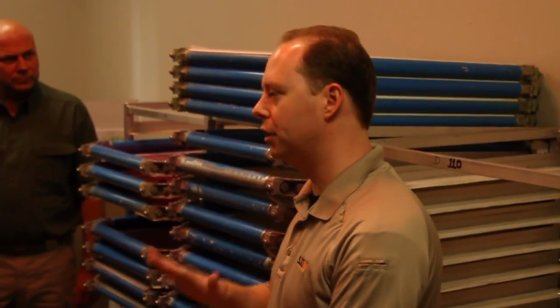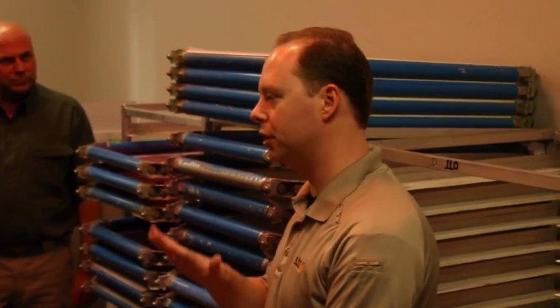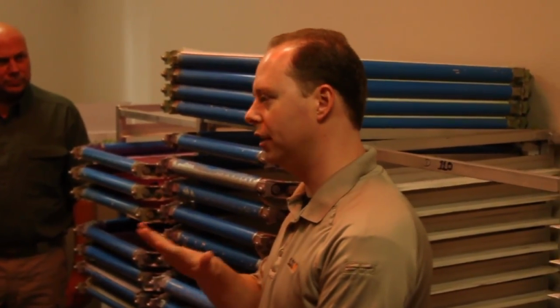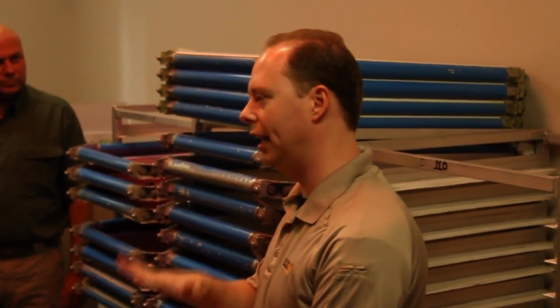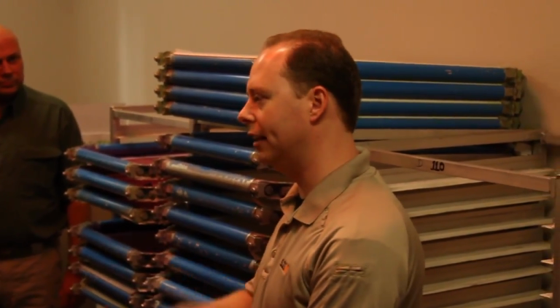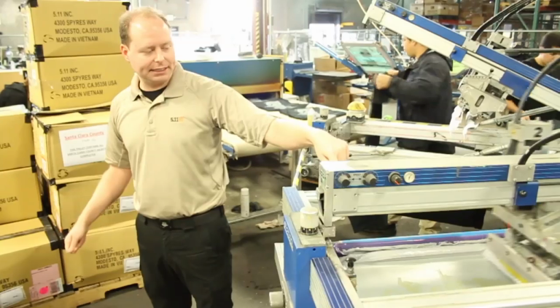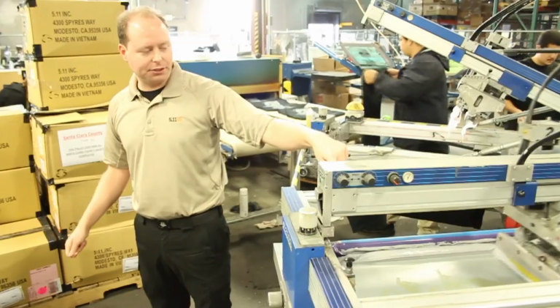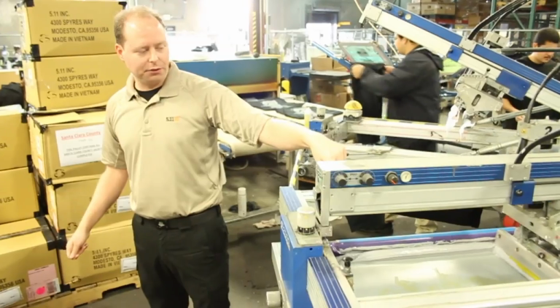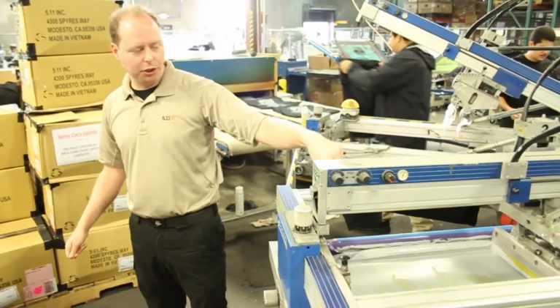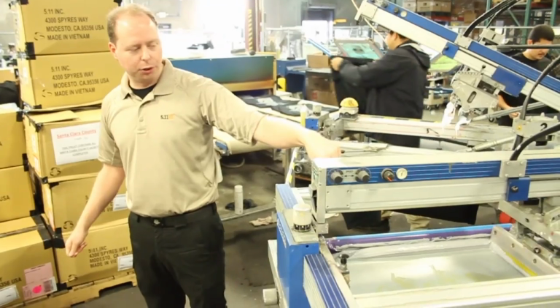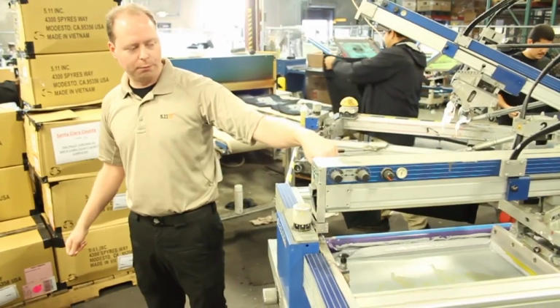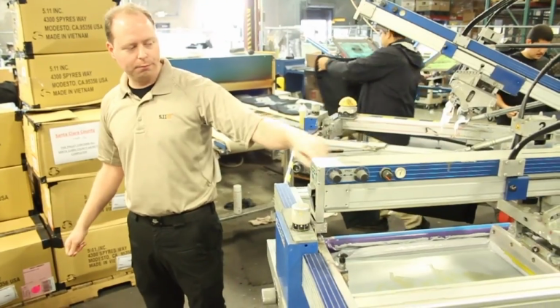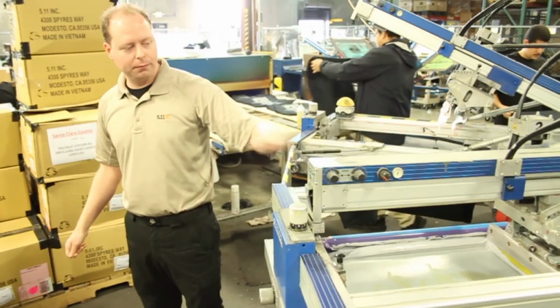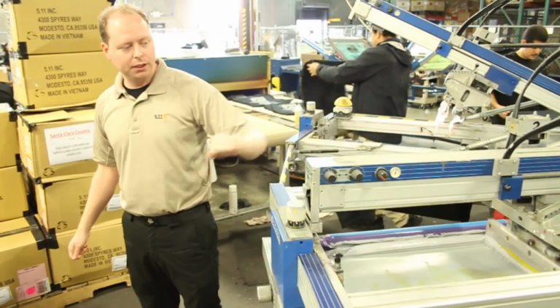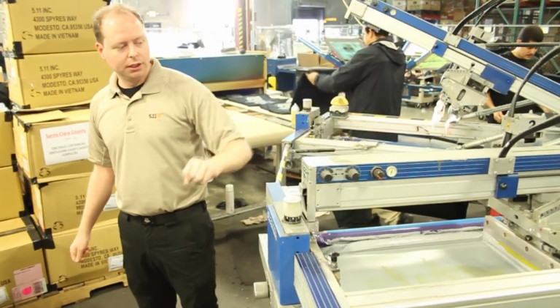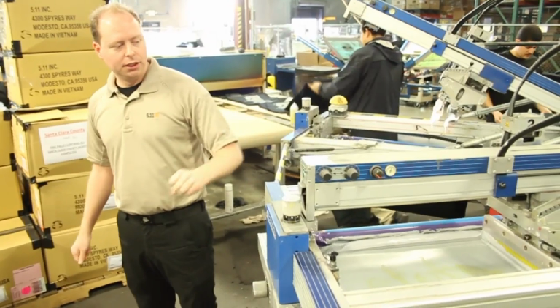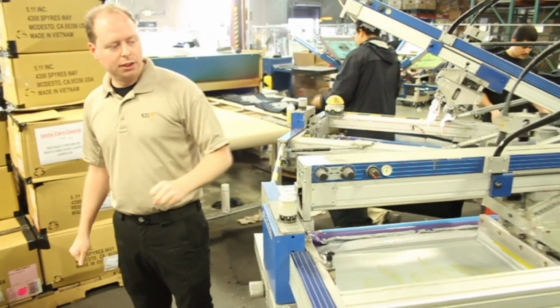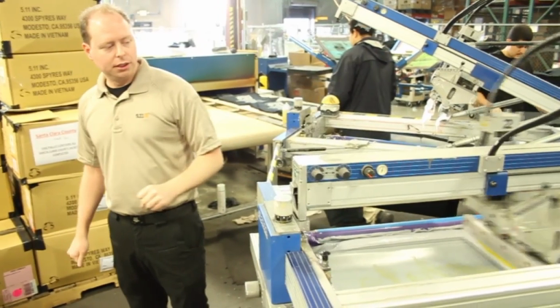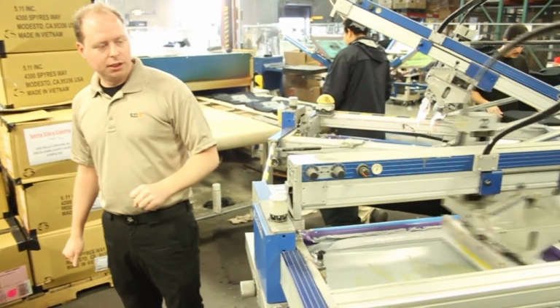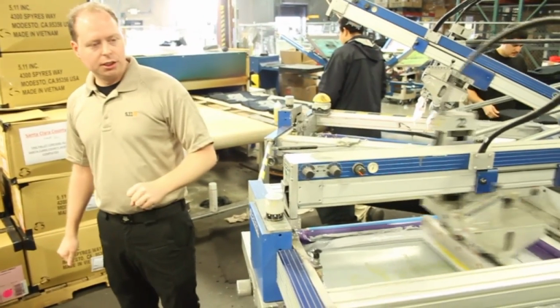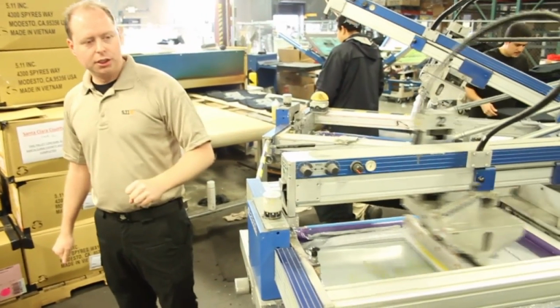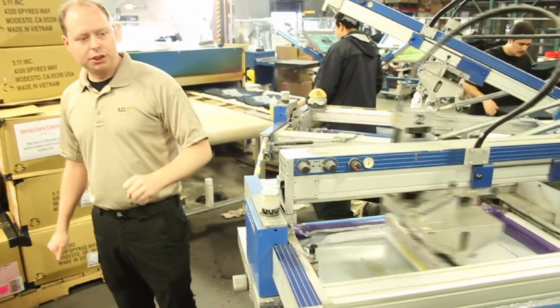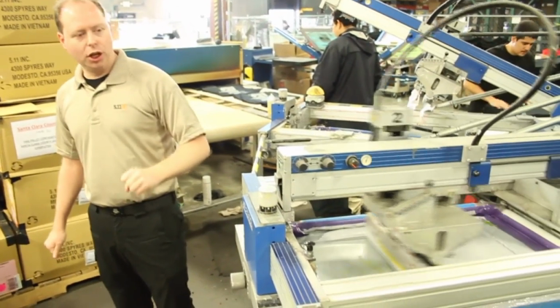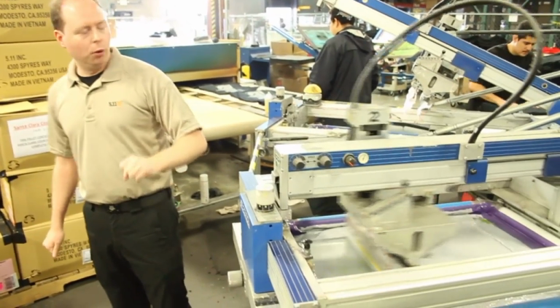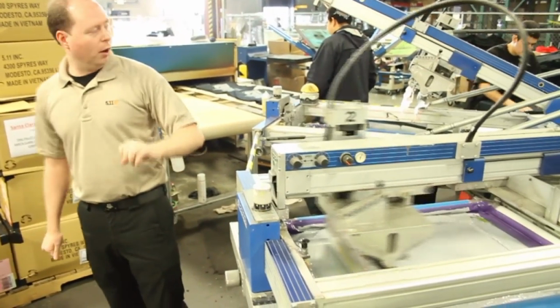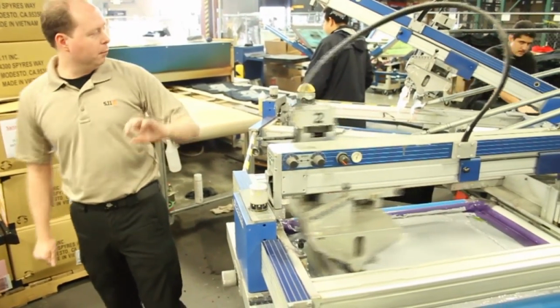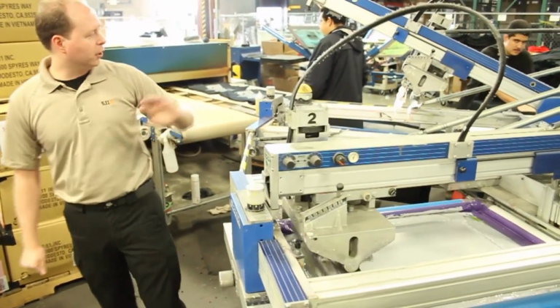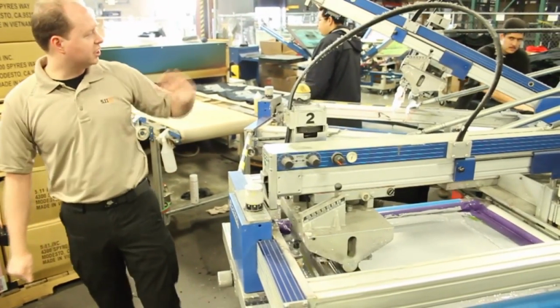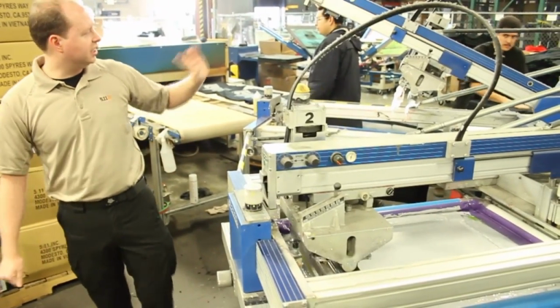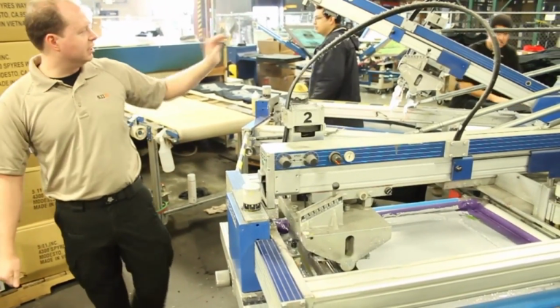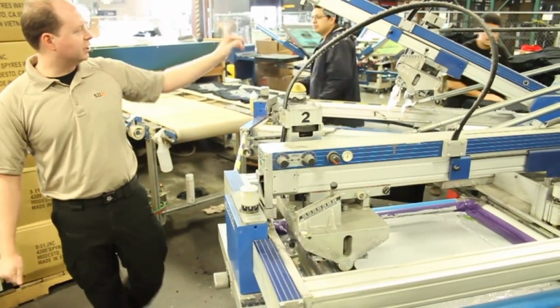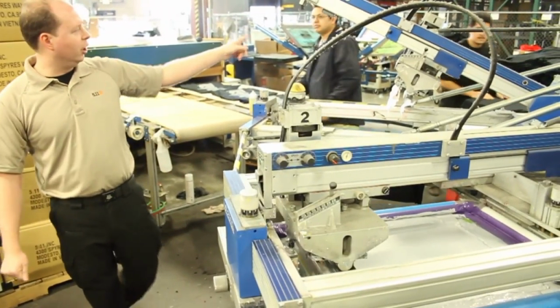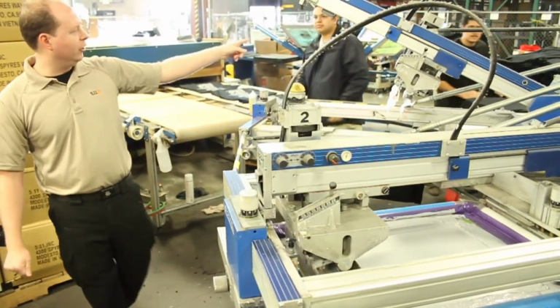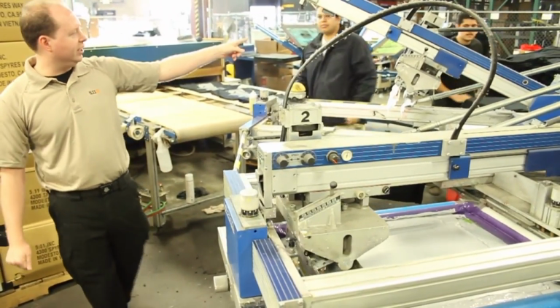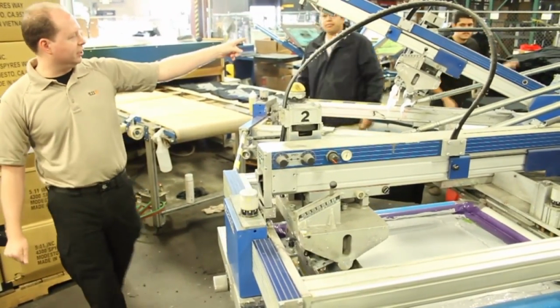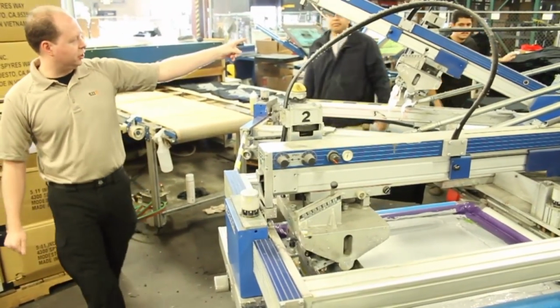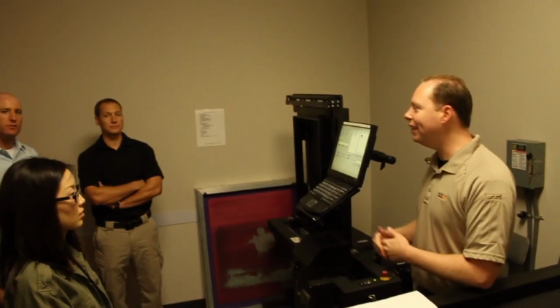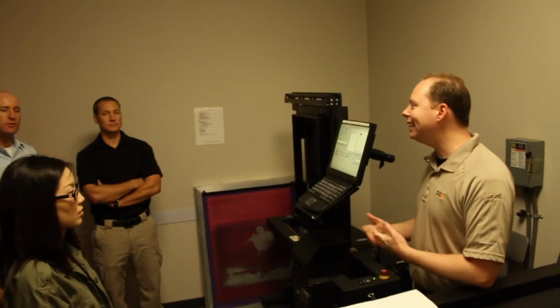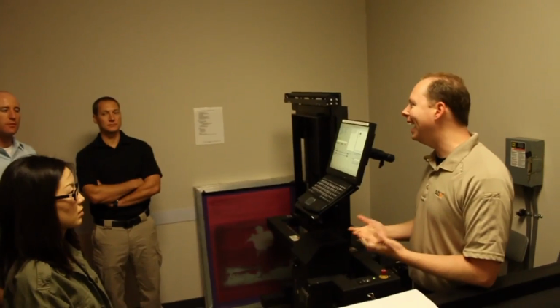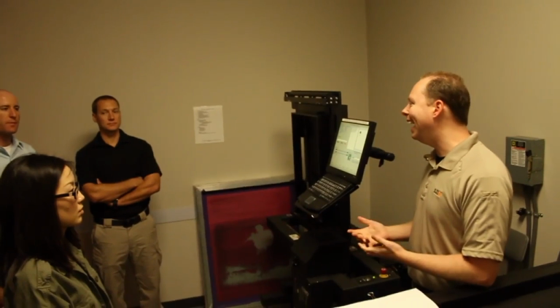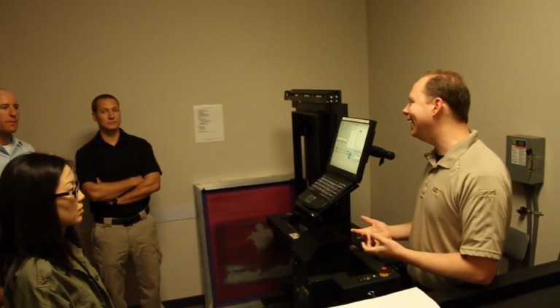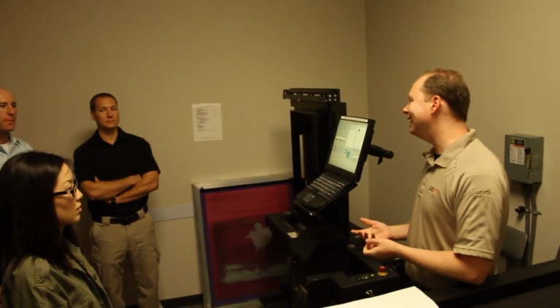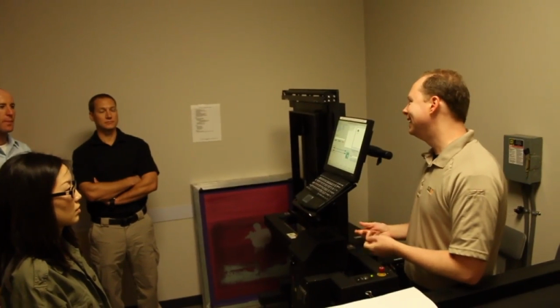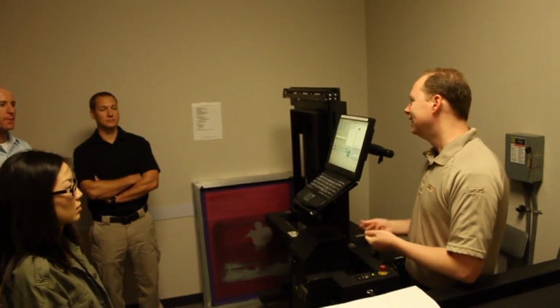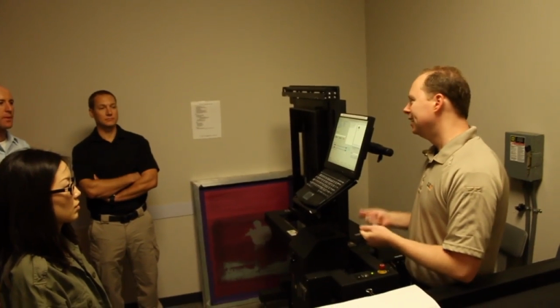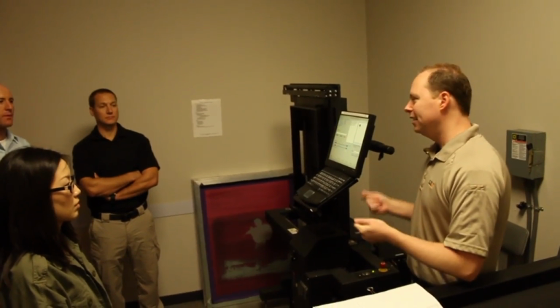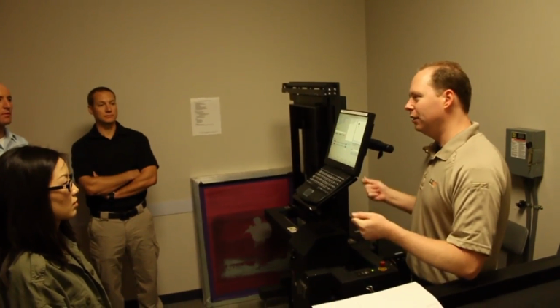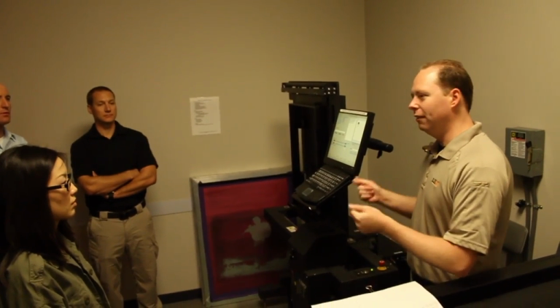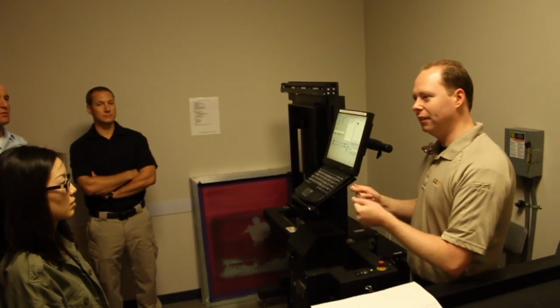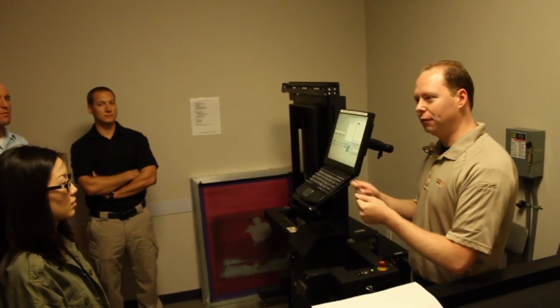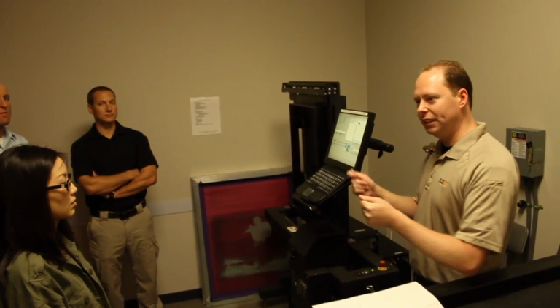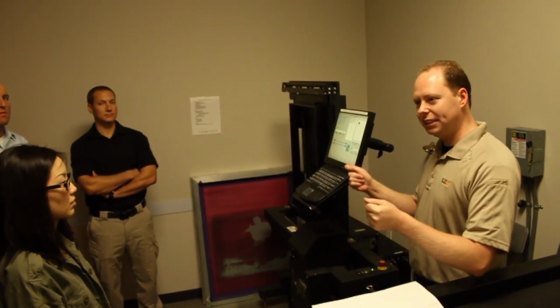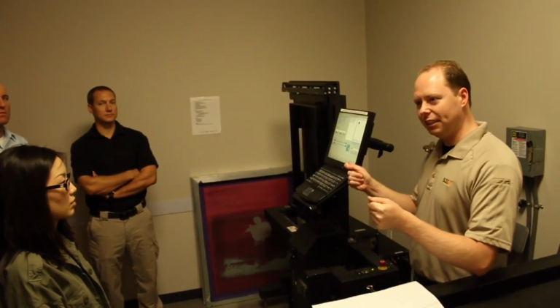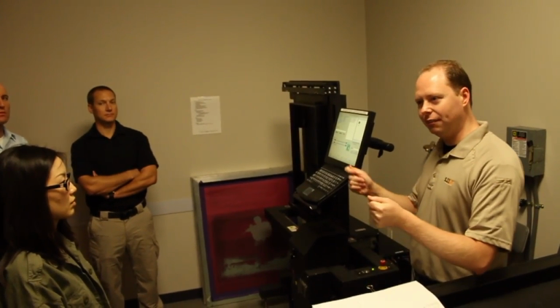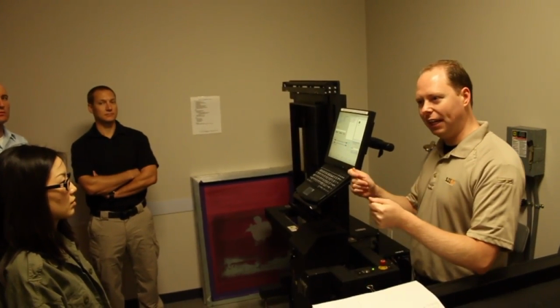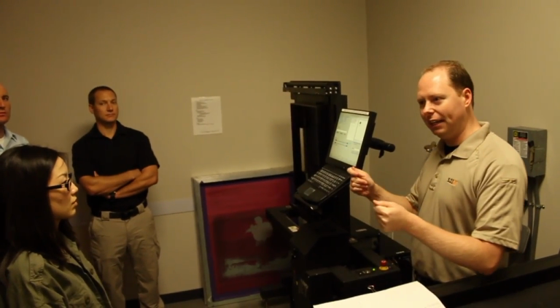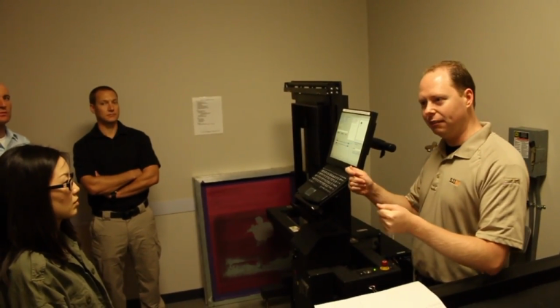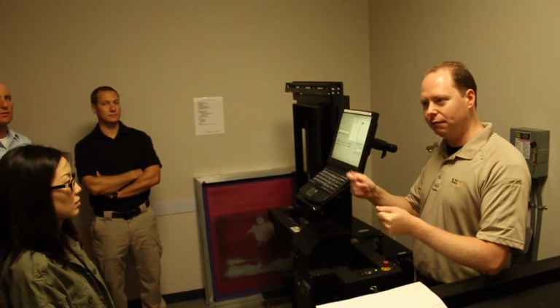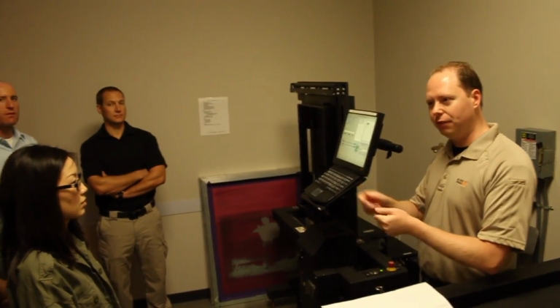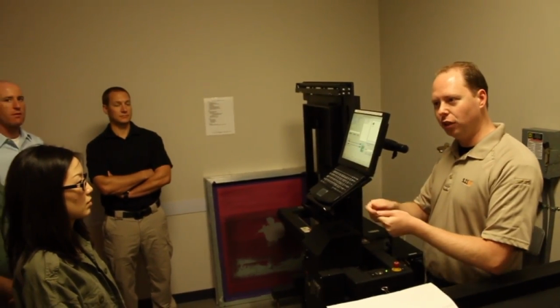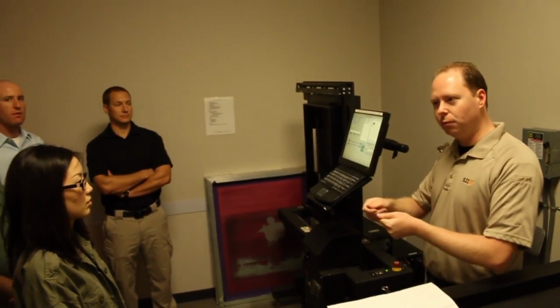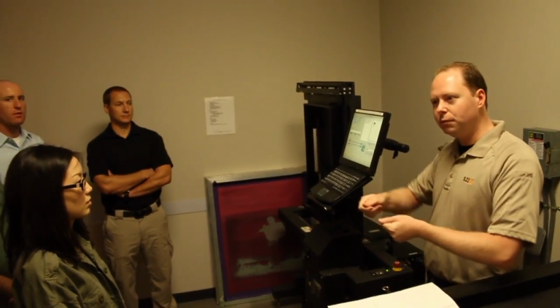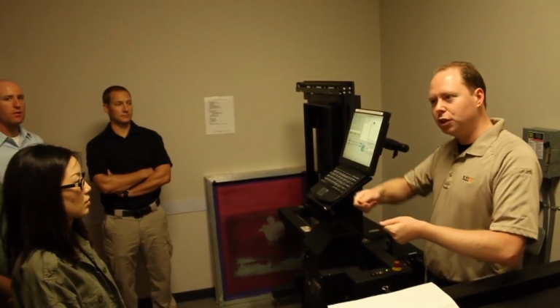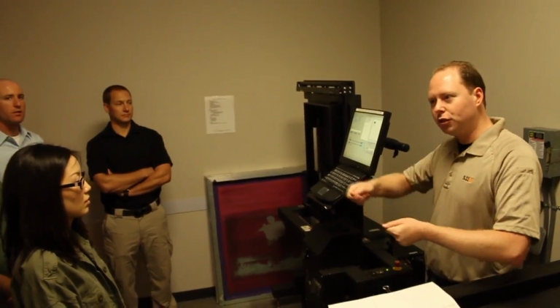We have the most state-of-the-art screen print machines, which will allow us to create more intricate detail work than most other companies.